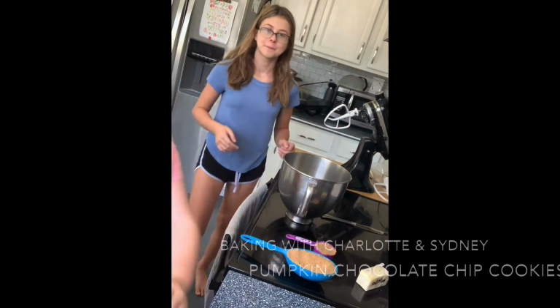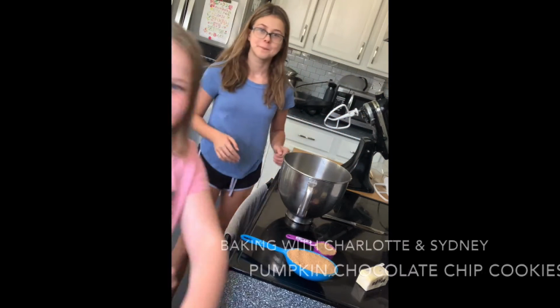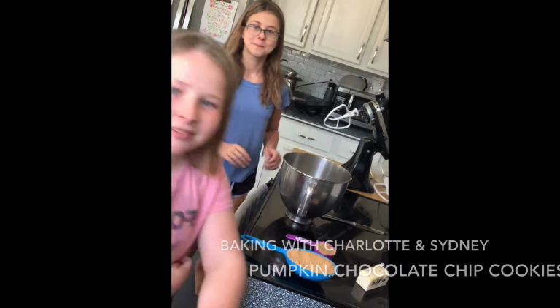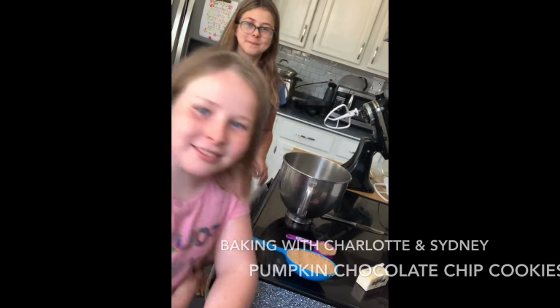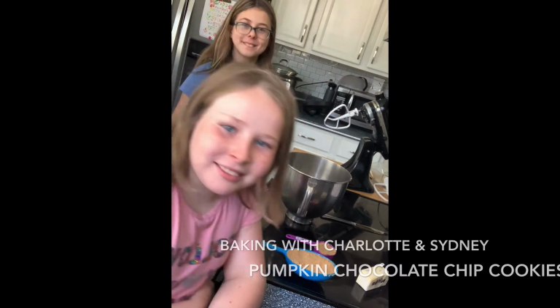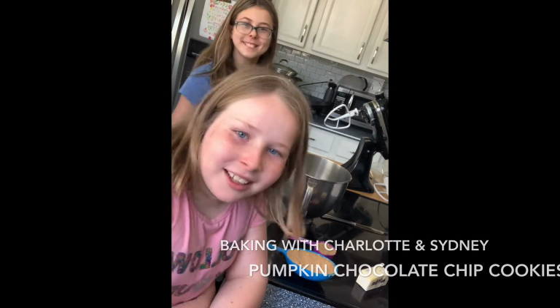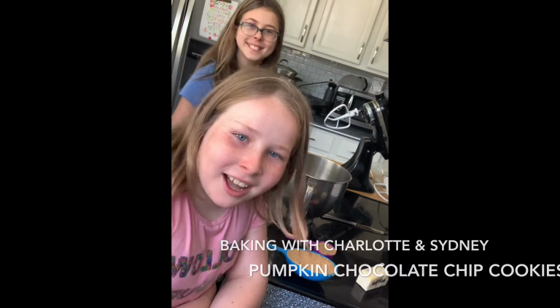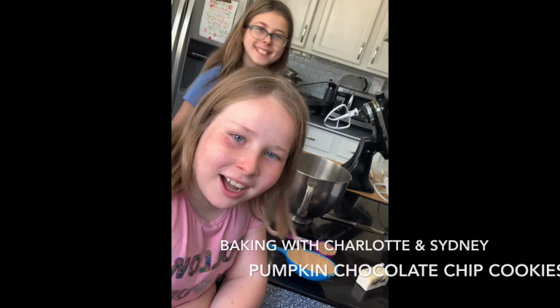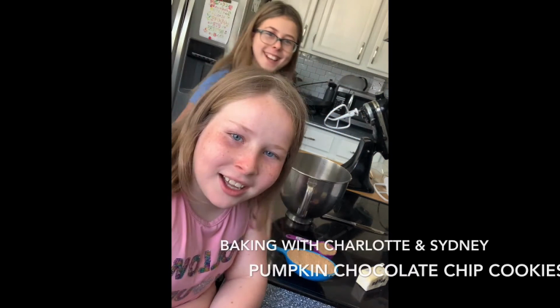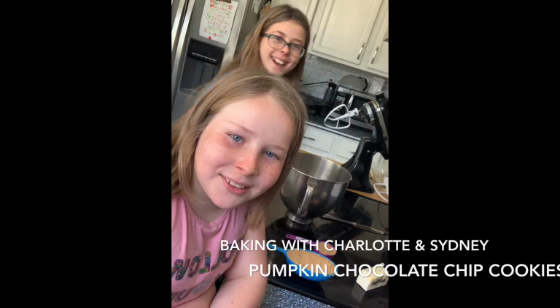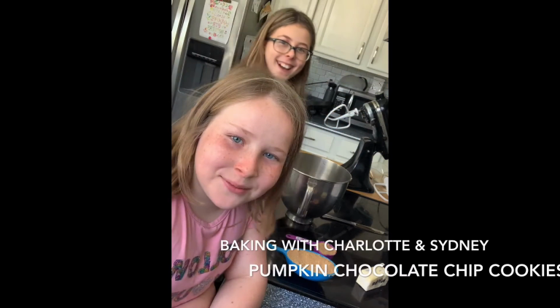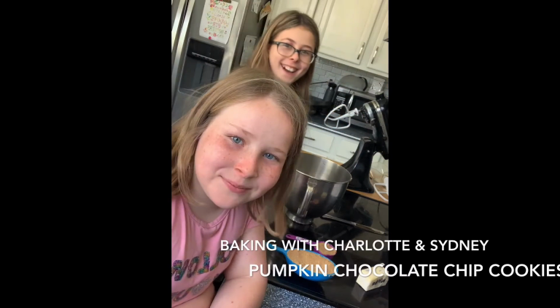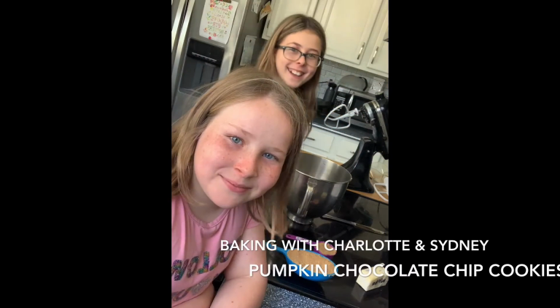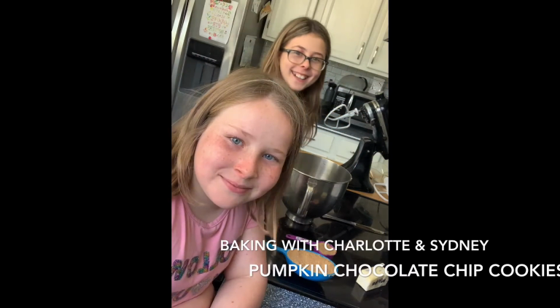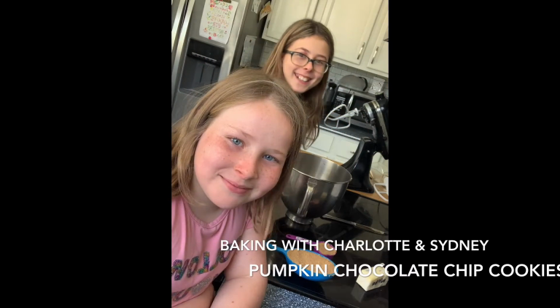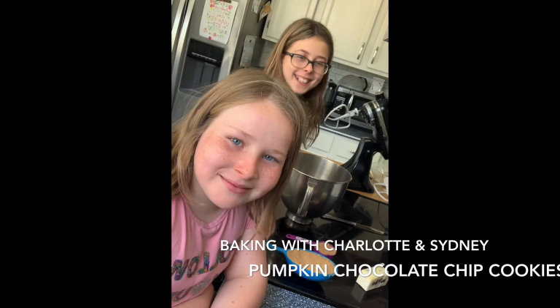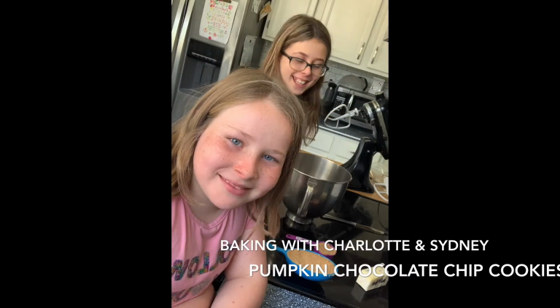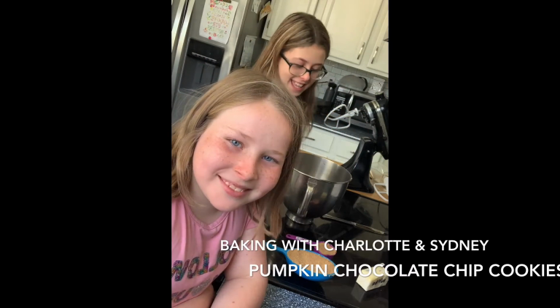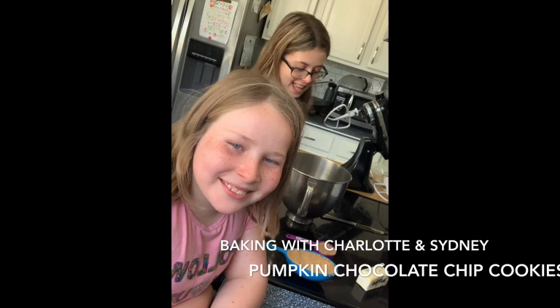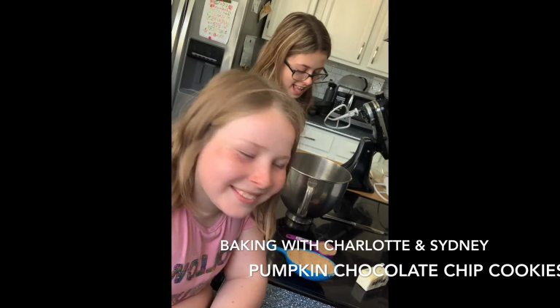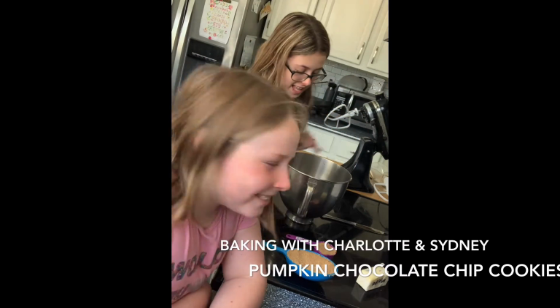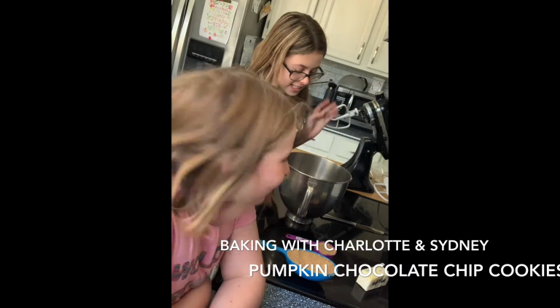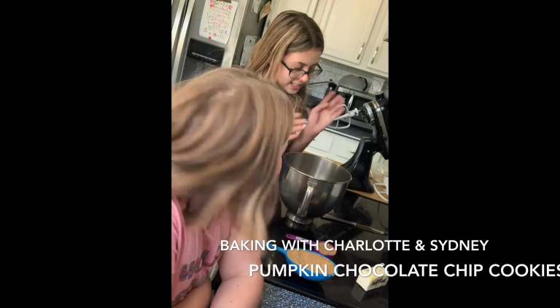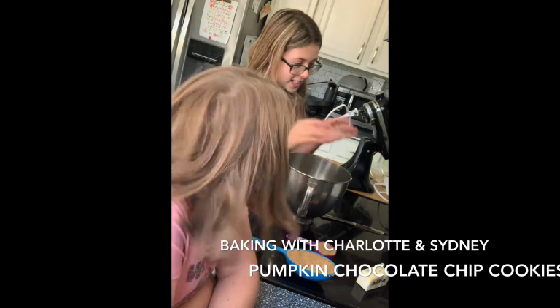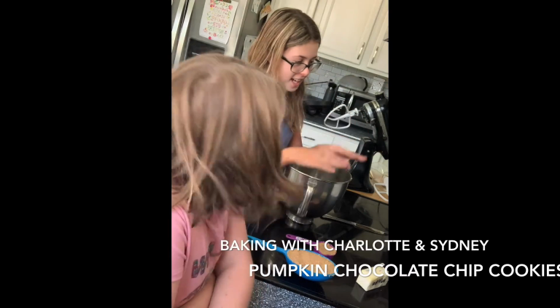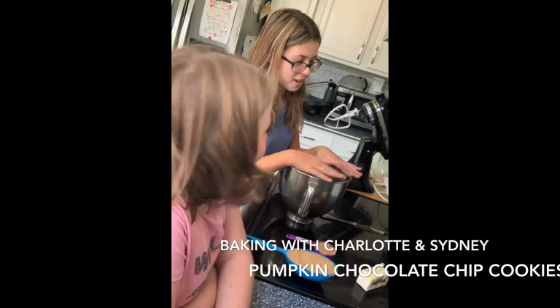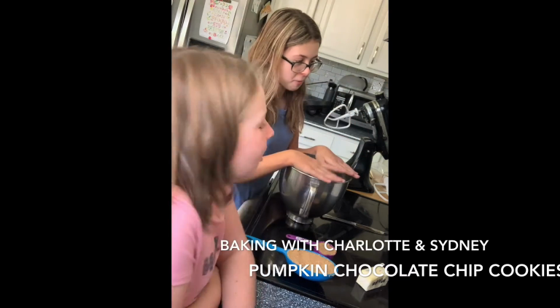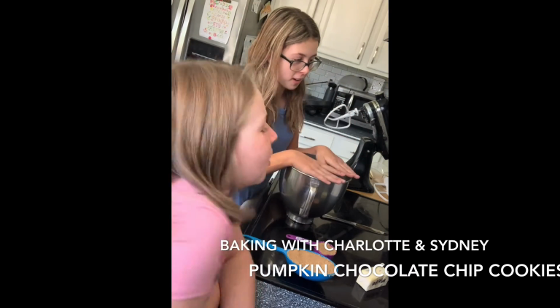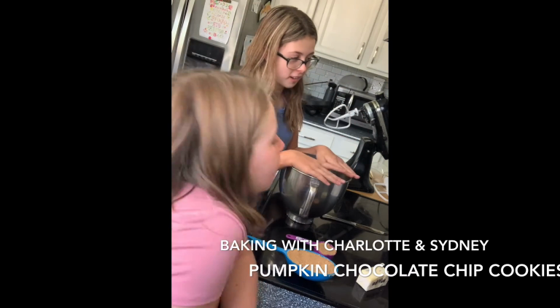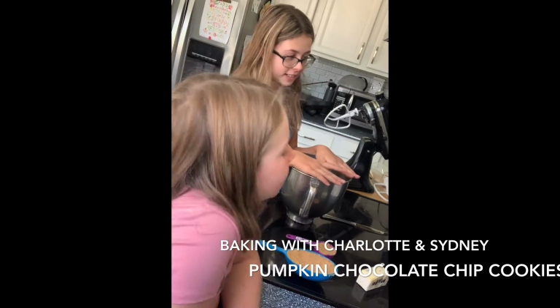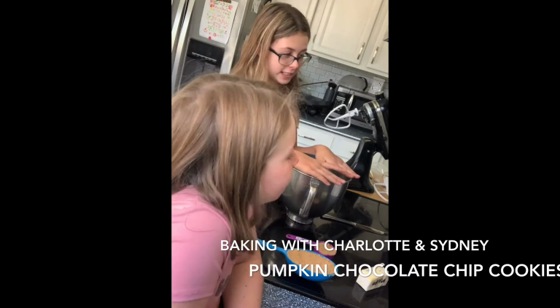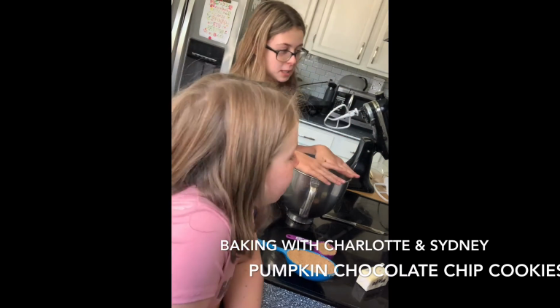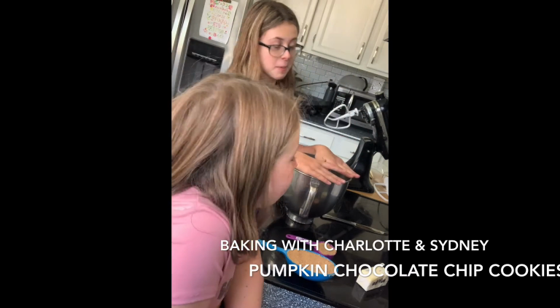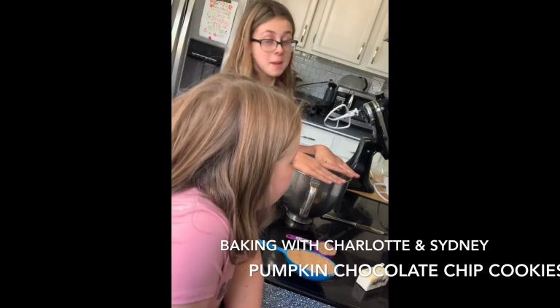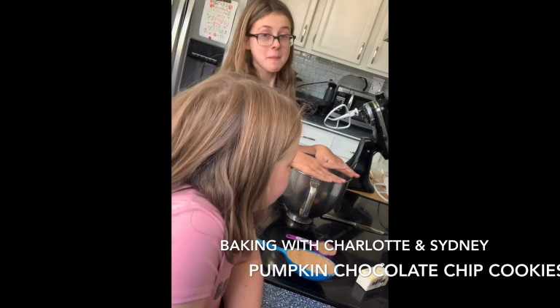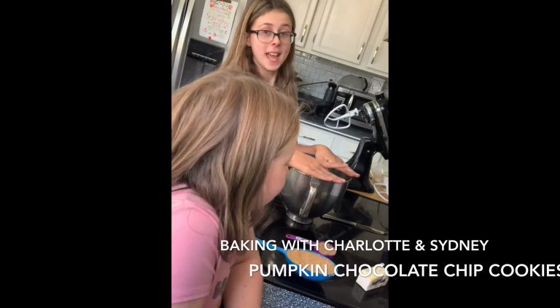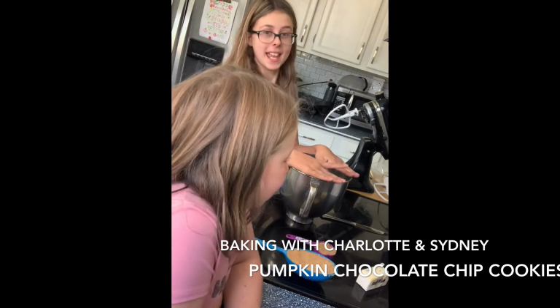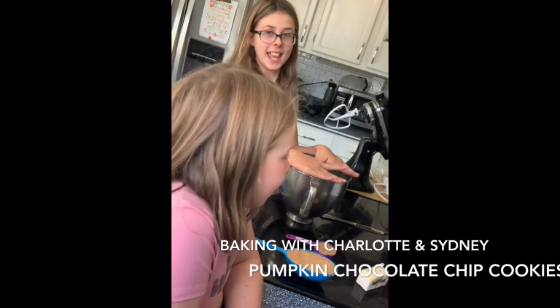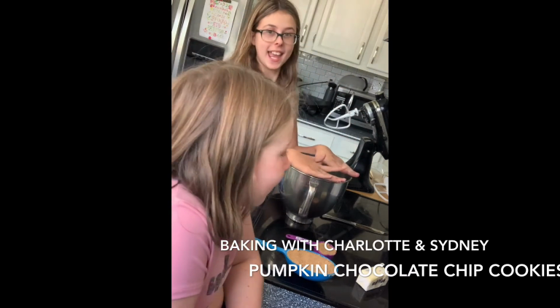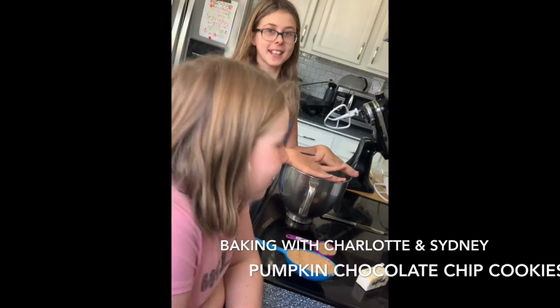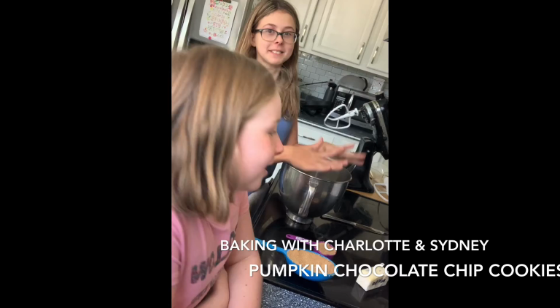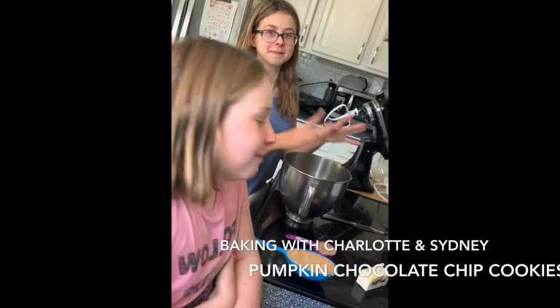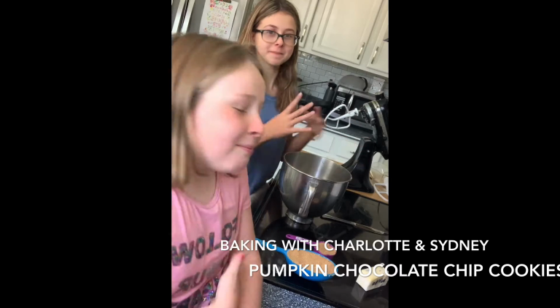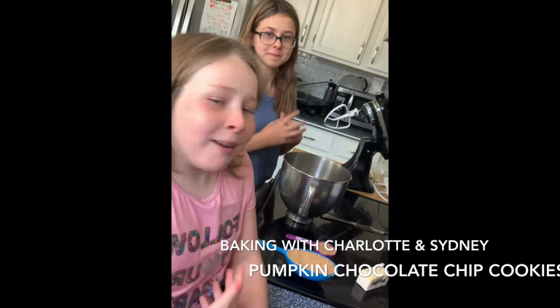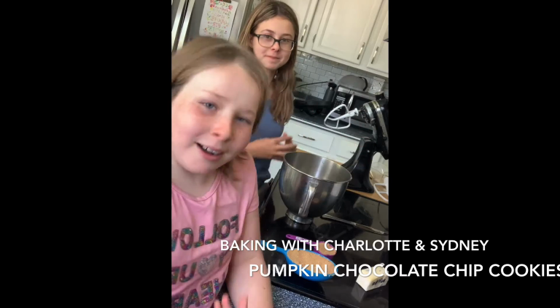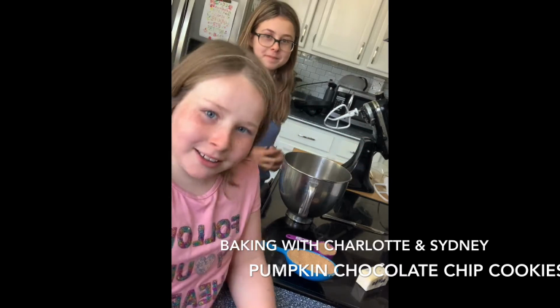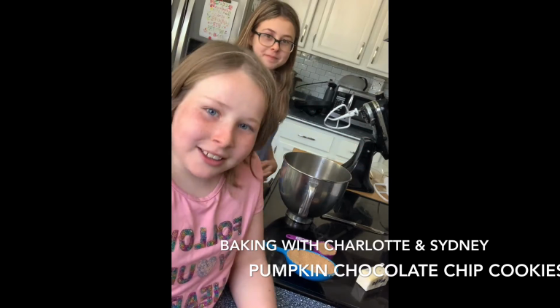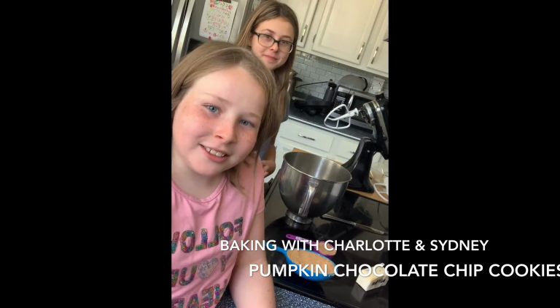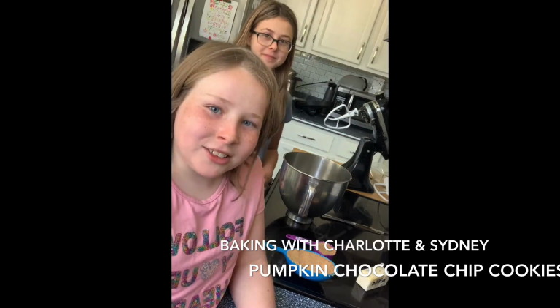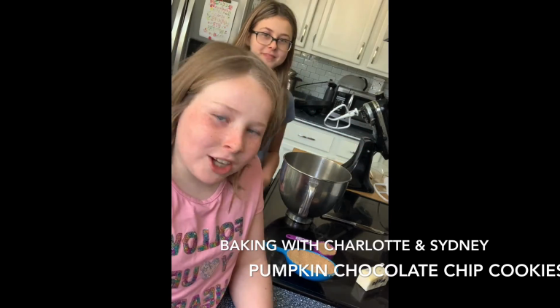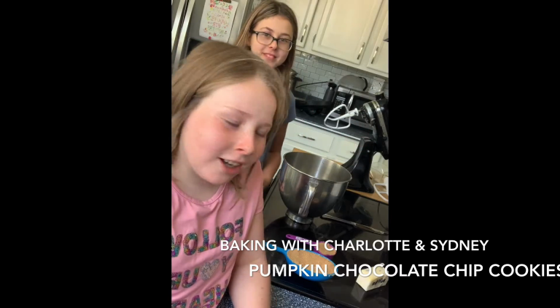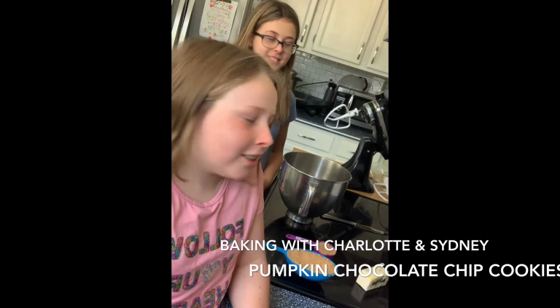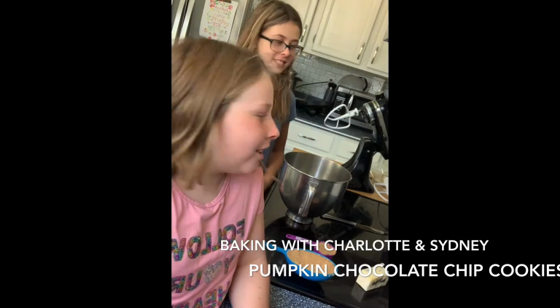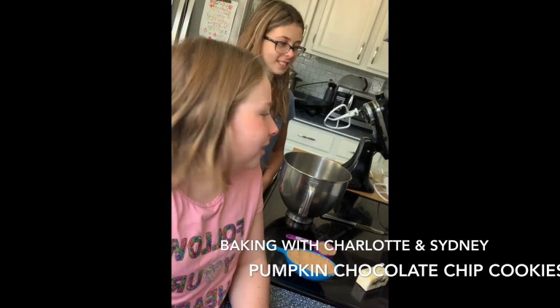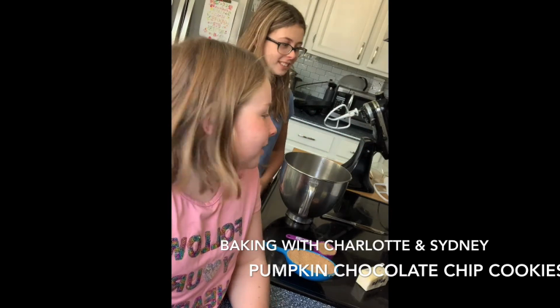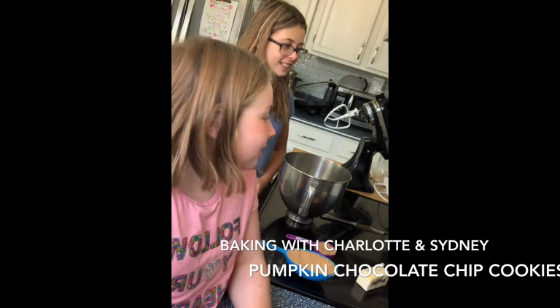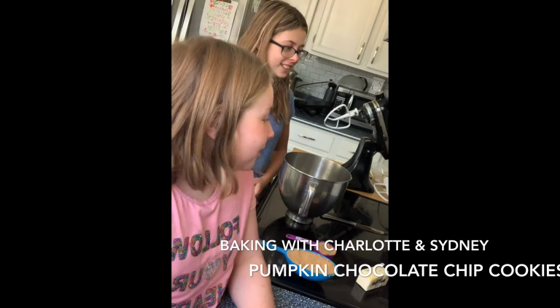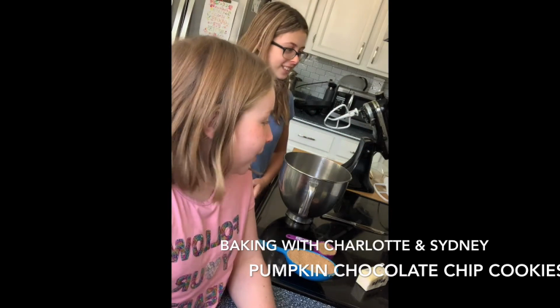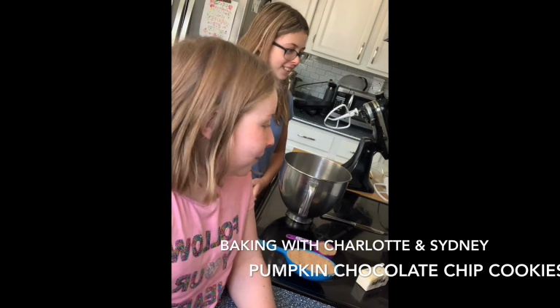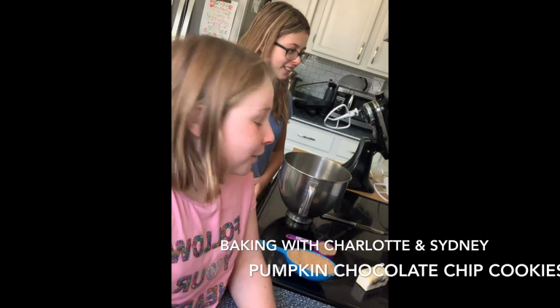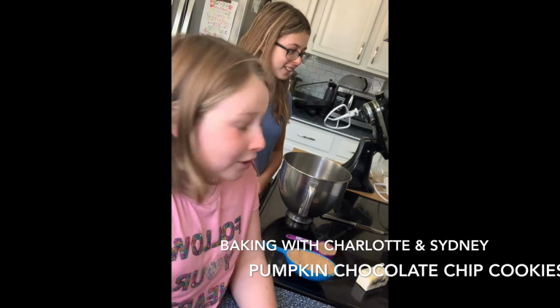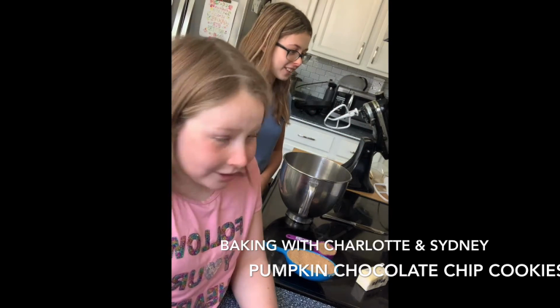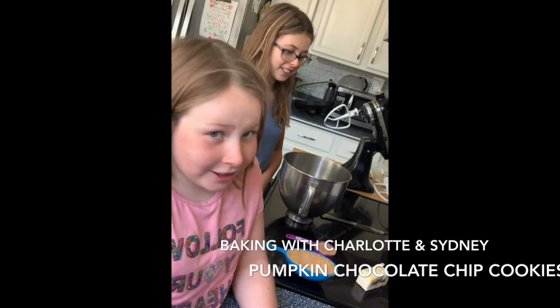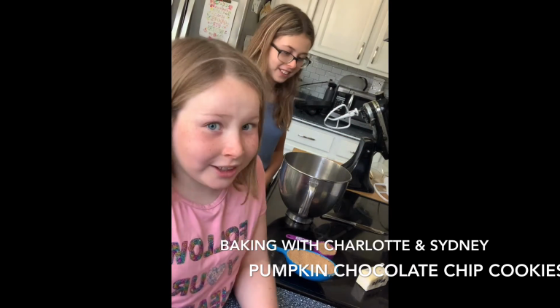Hi. Today we're going to be making pumpkin chocolate chip cookies.